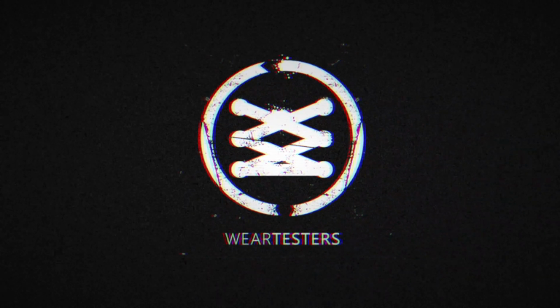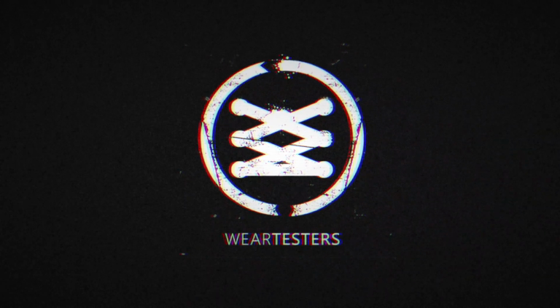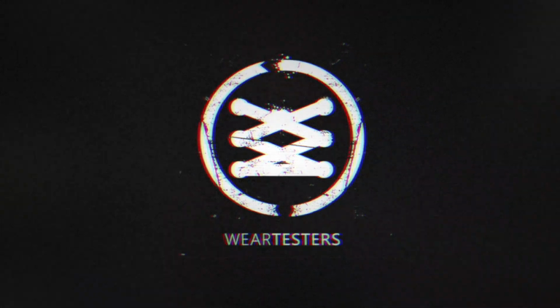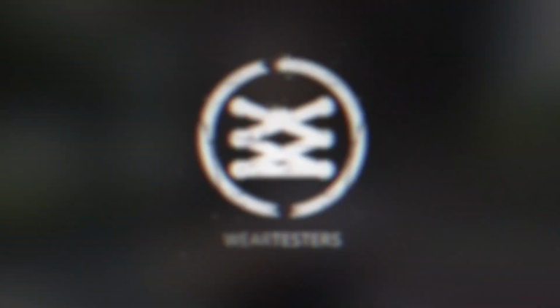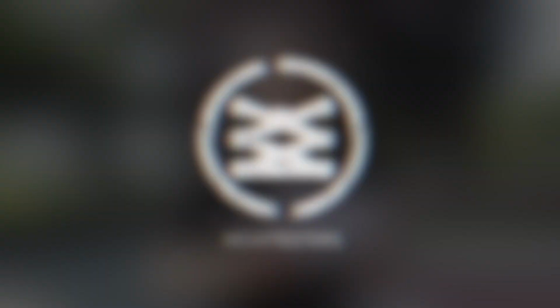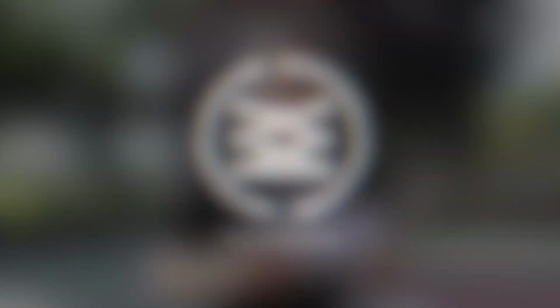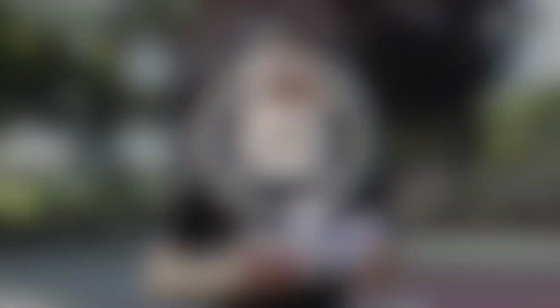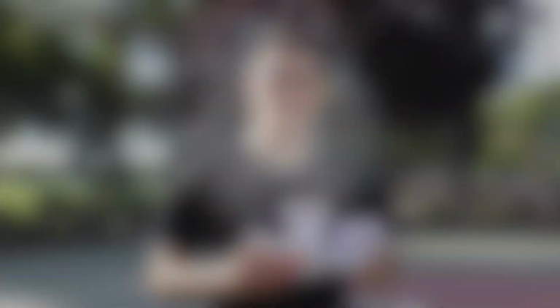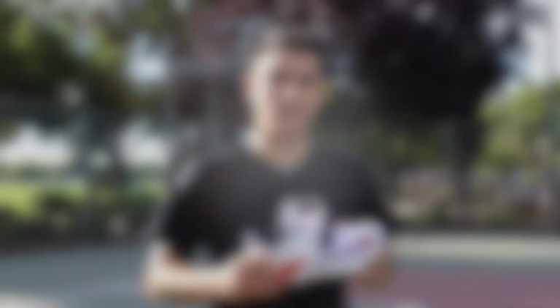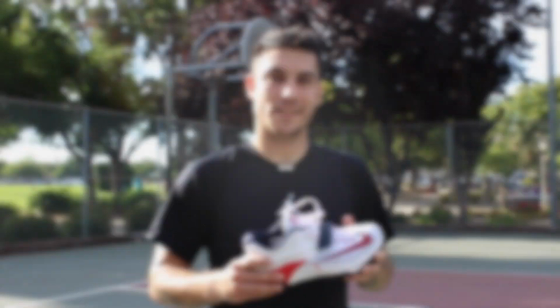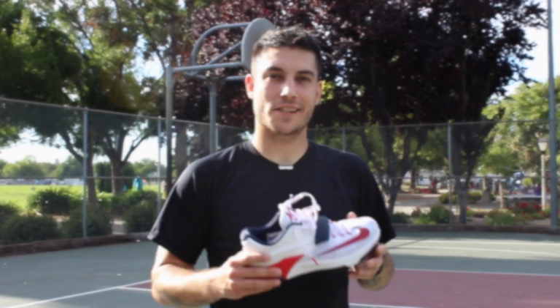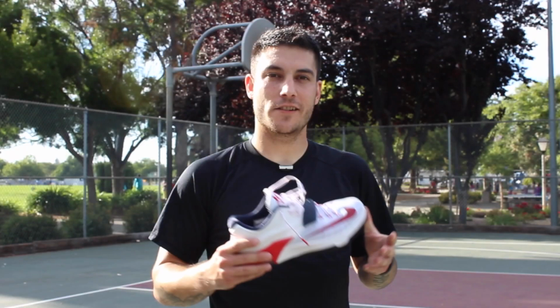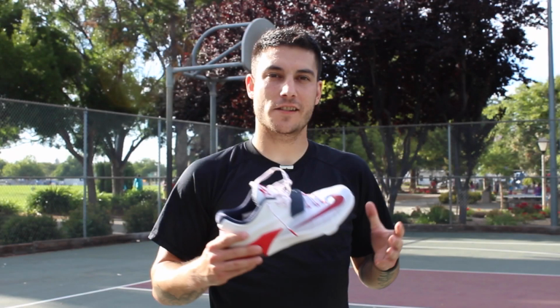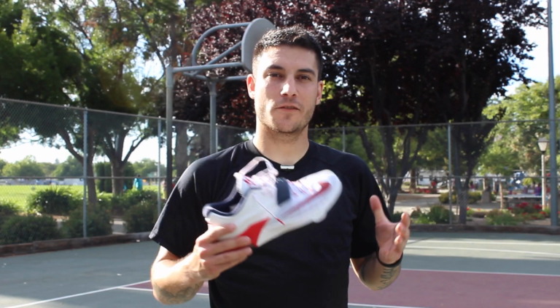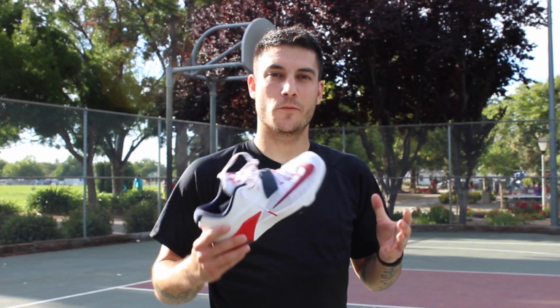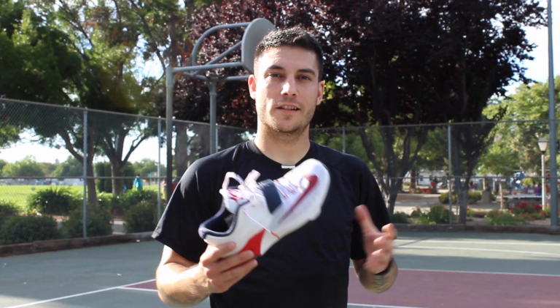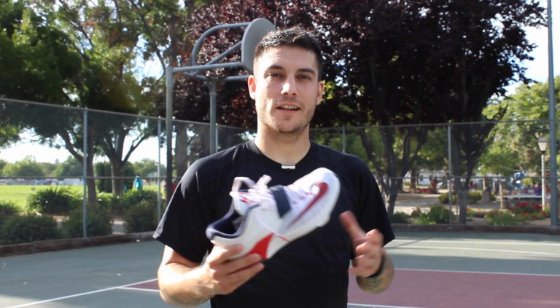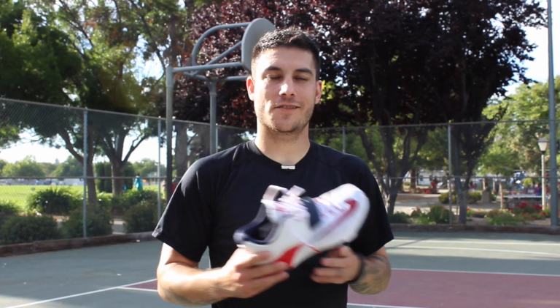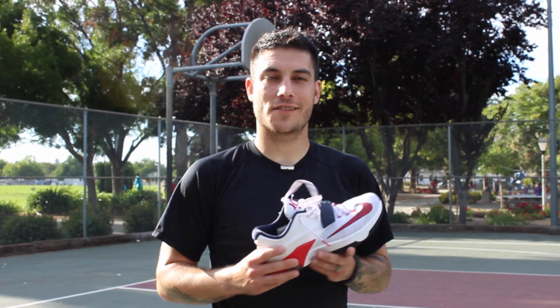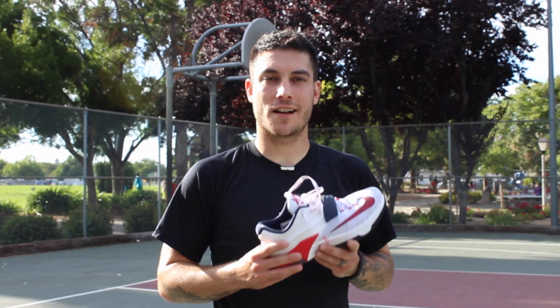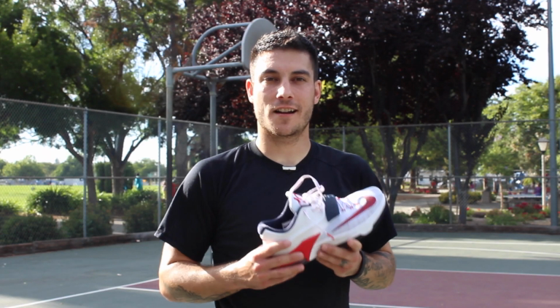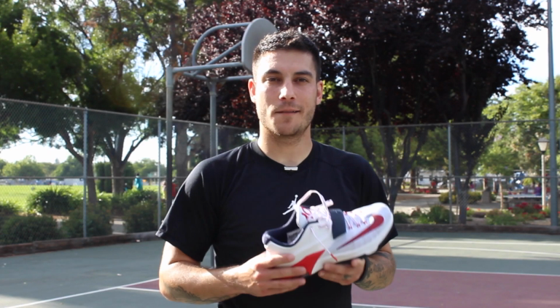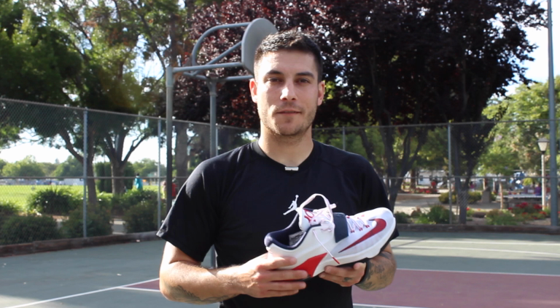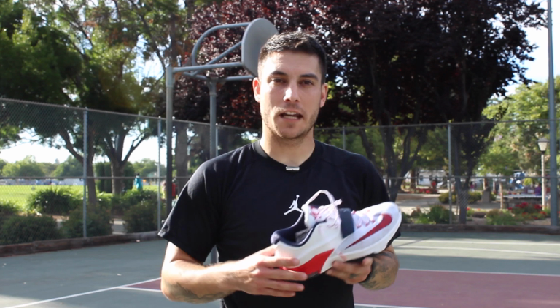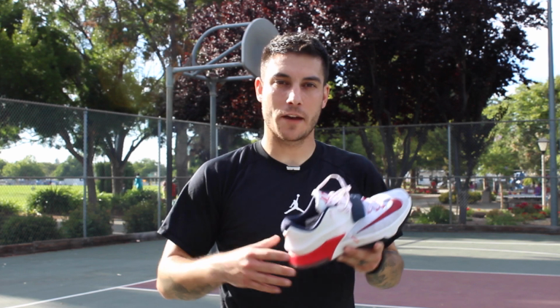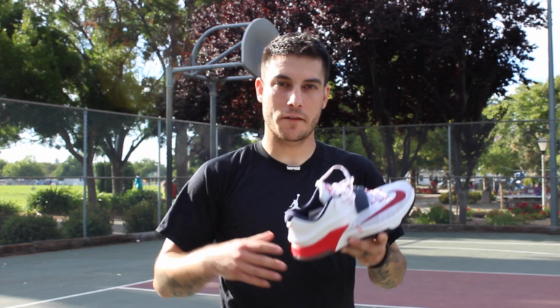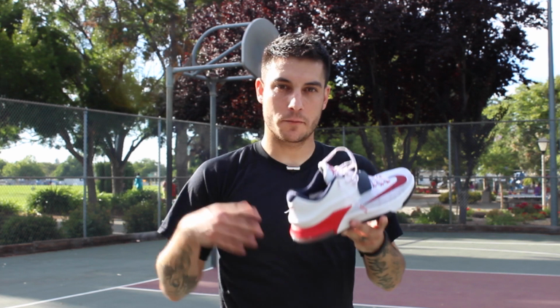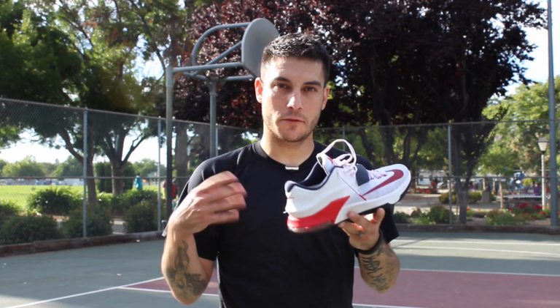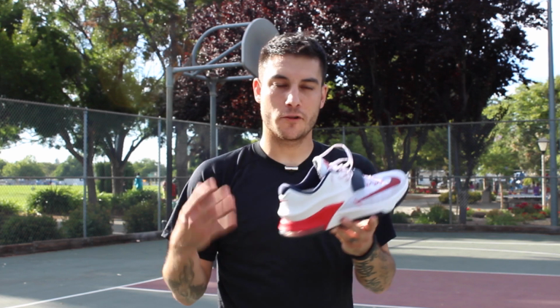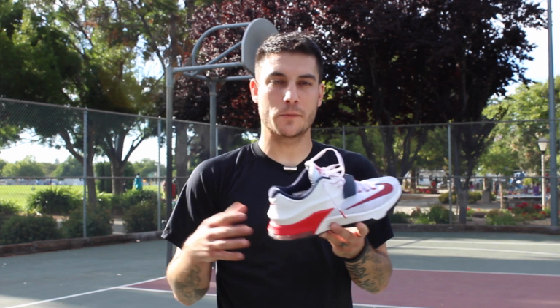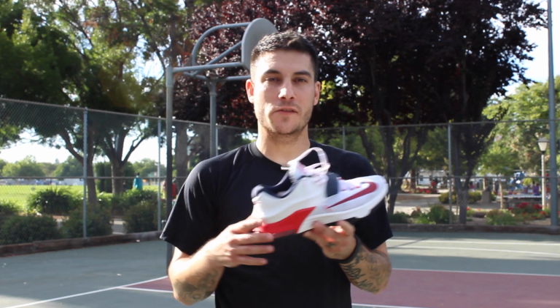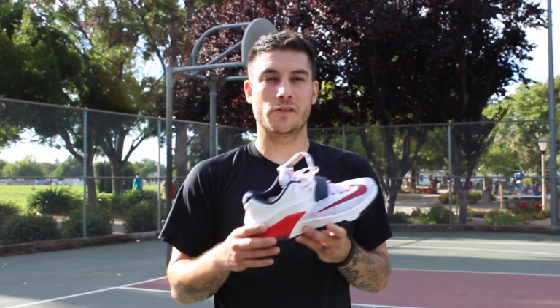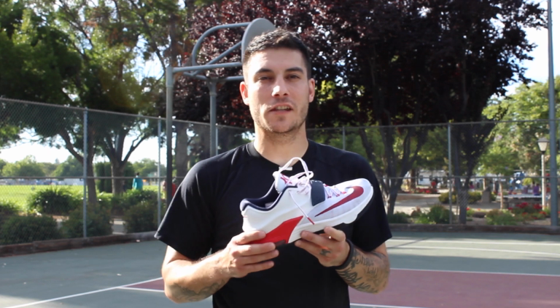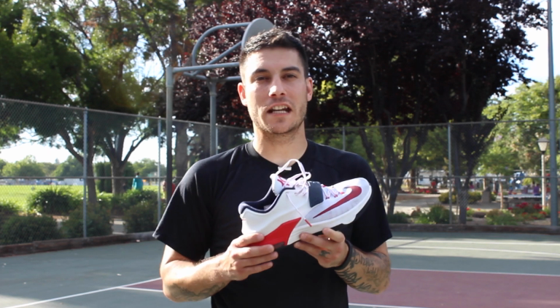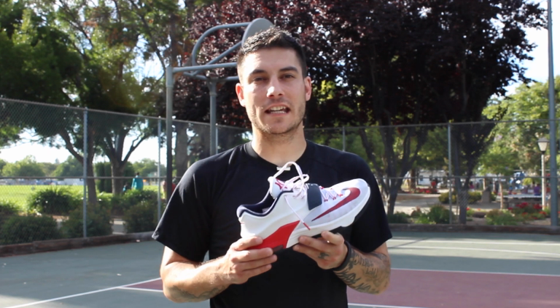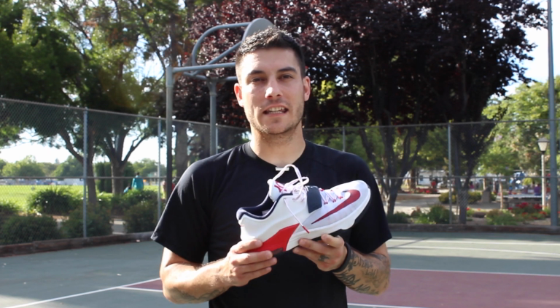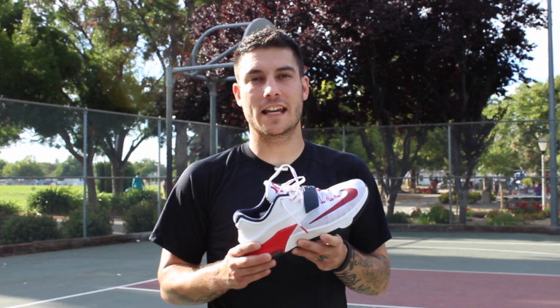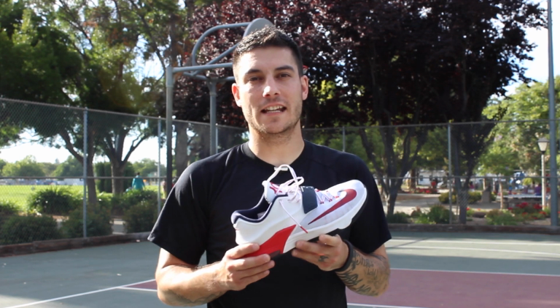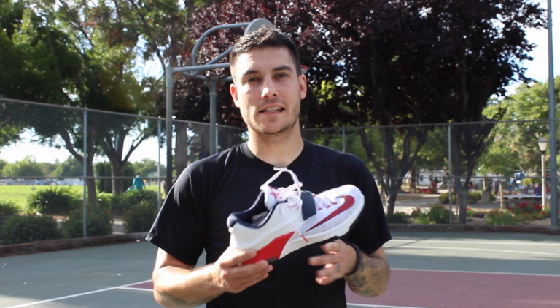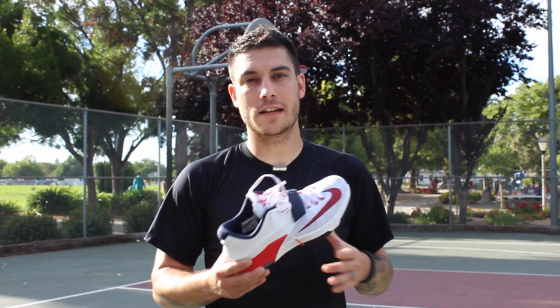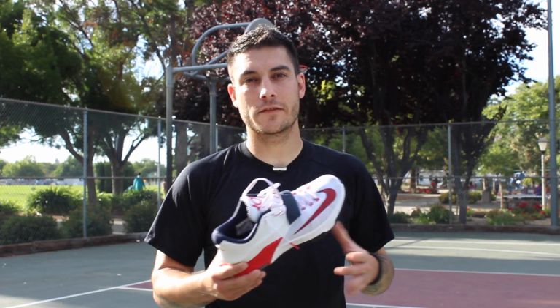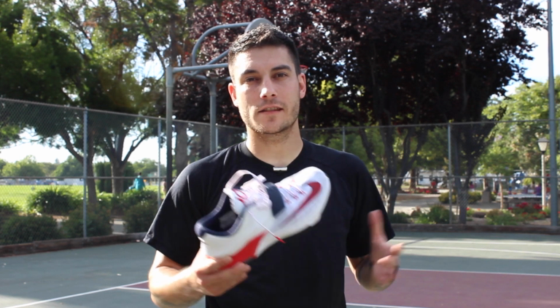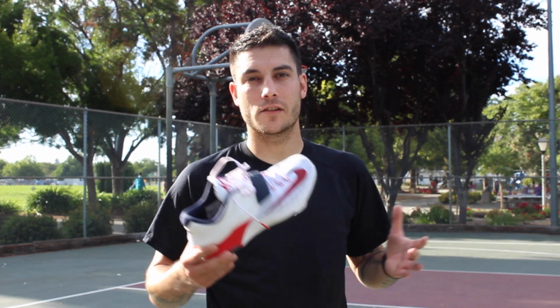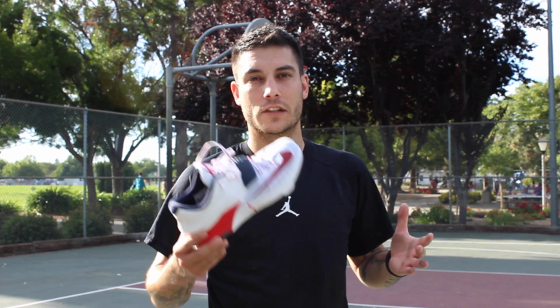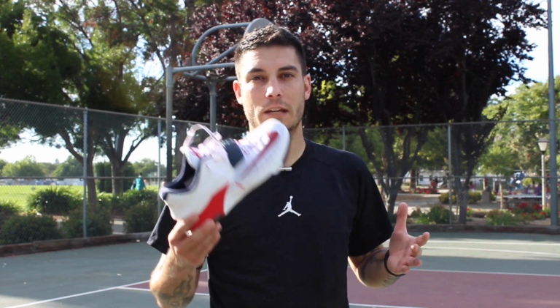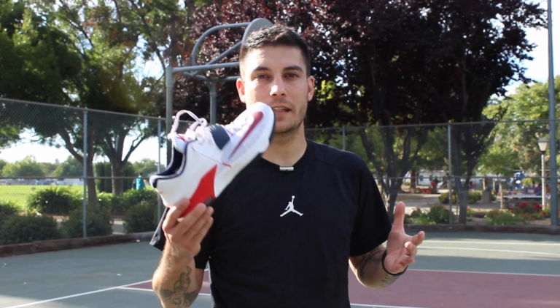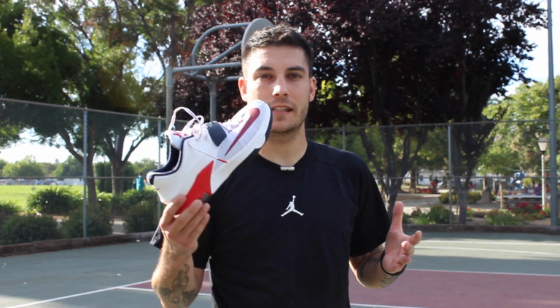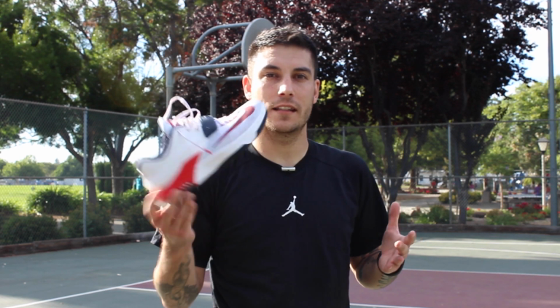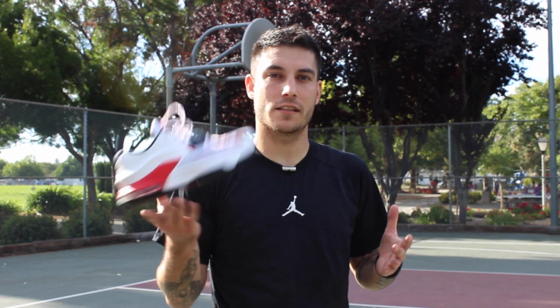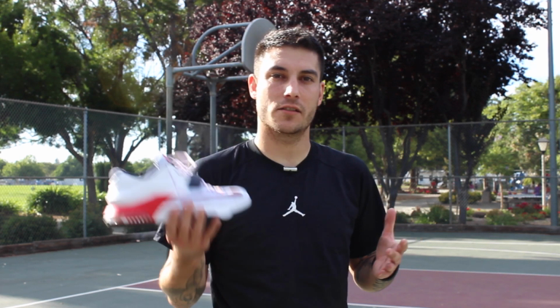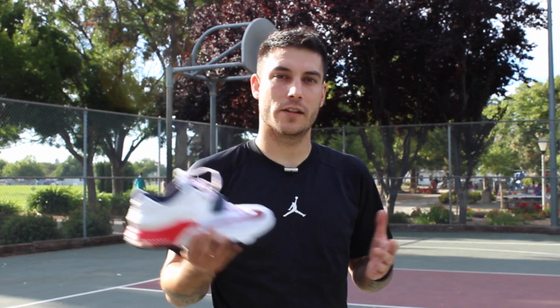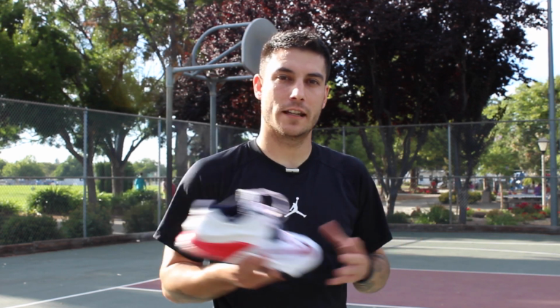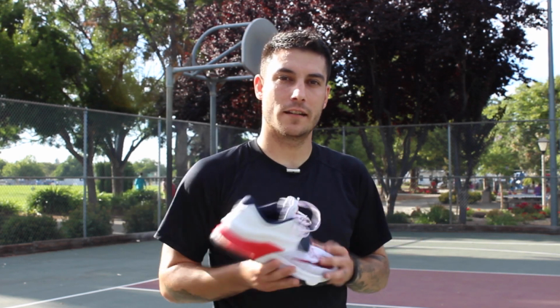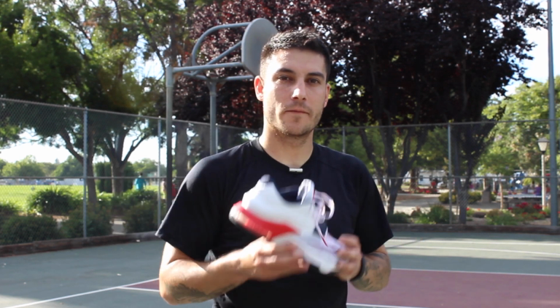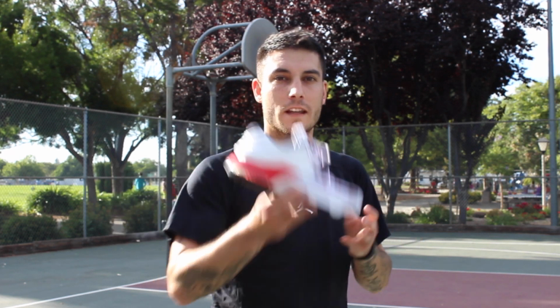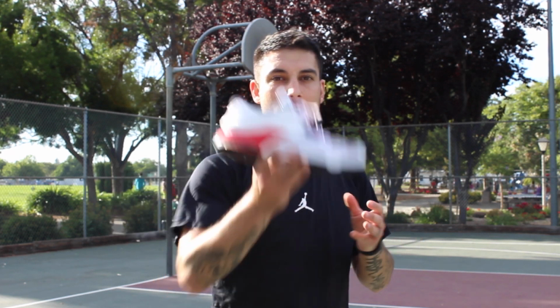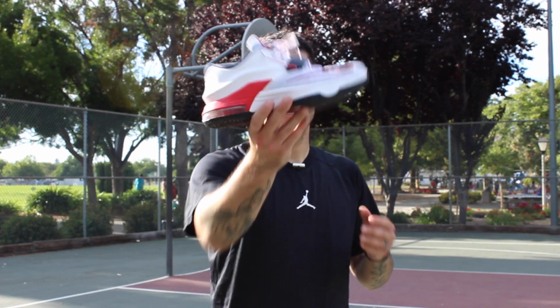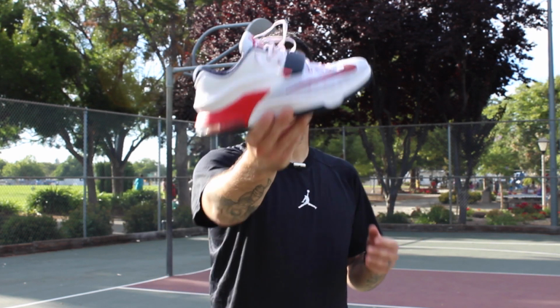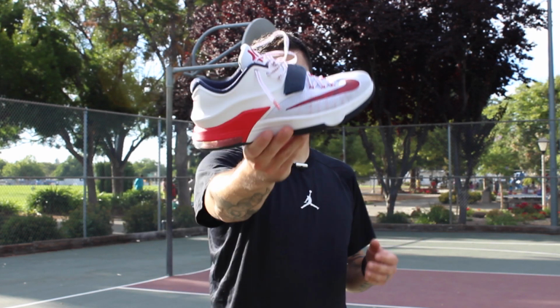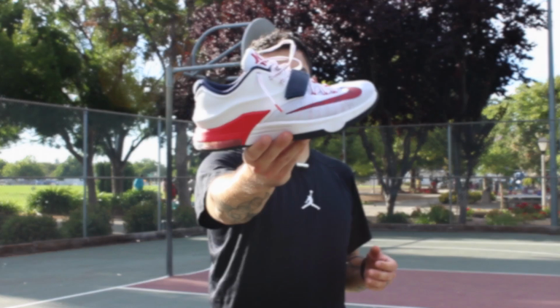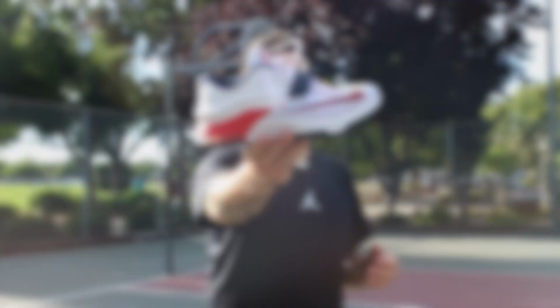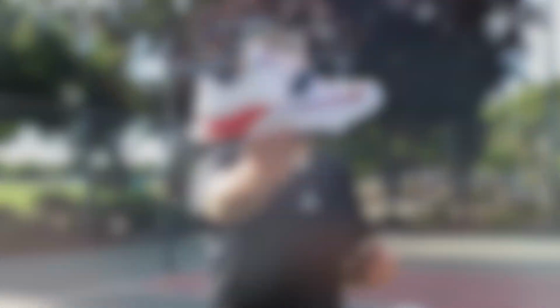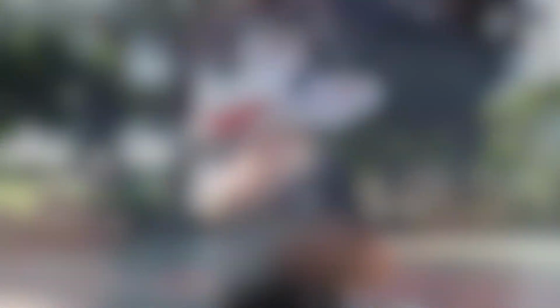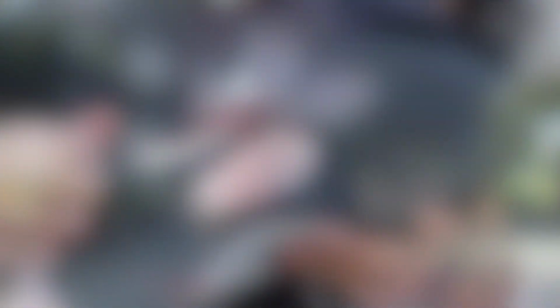Hey, what's up everybody? This is Chris from WearTesters.com. Today we have the performance review on the Nike KD7. So with that being said, let's go ahead and get right into it.